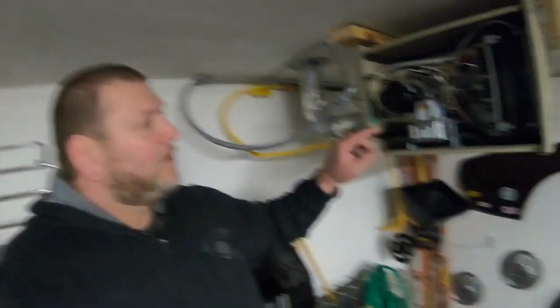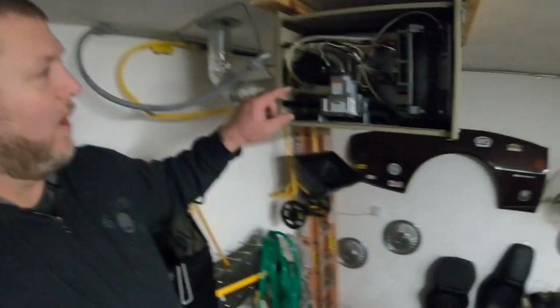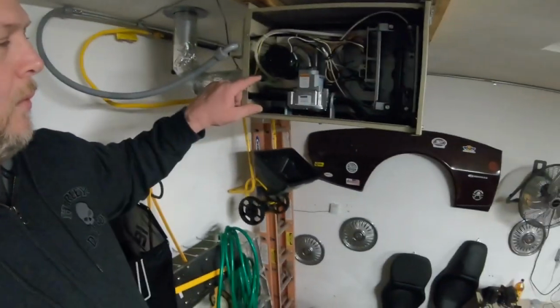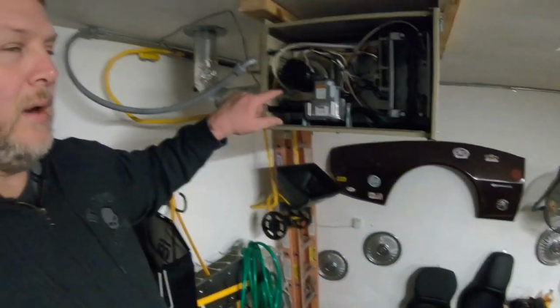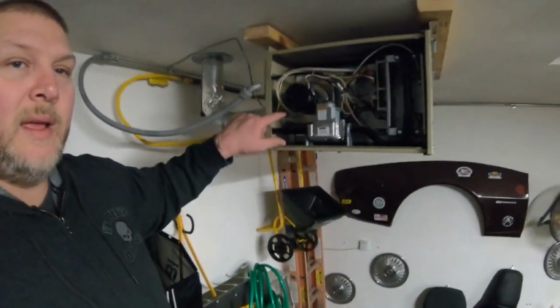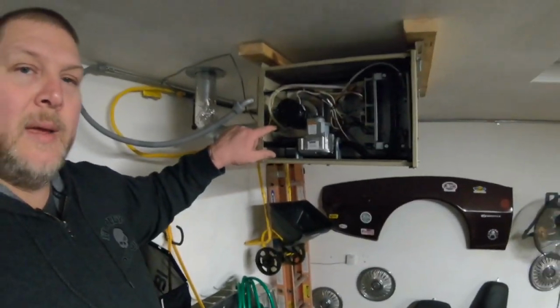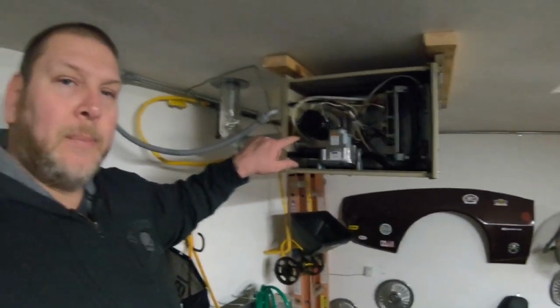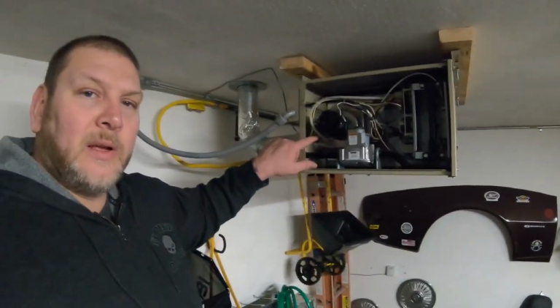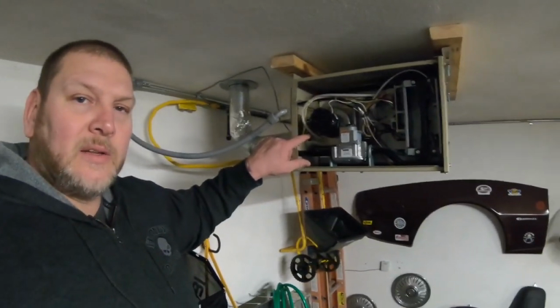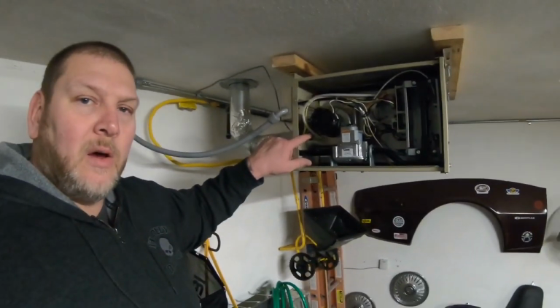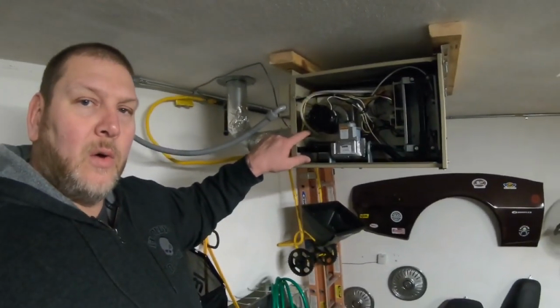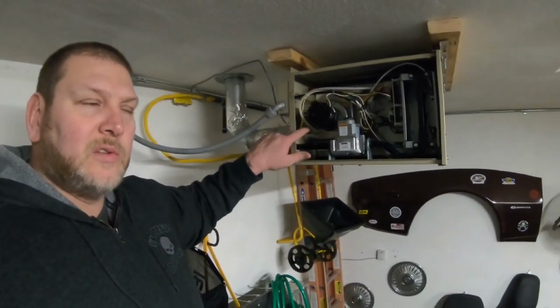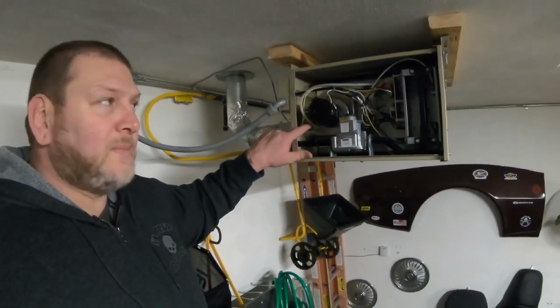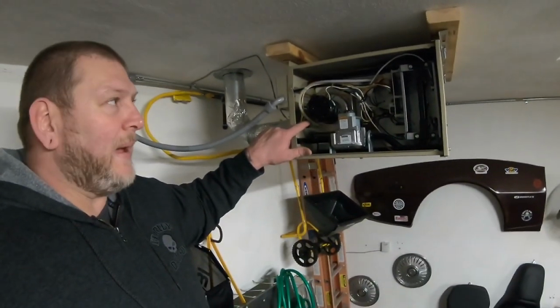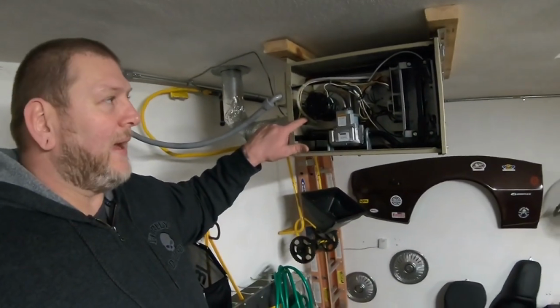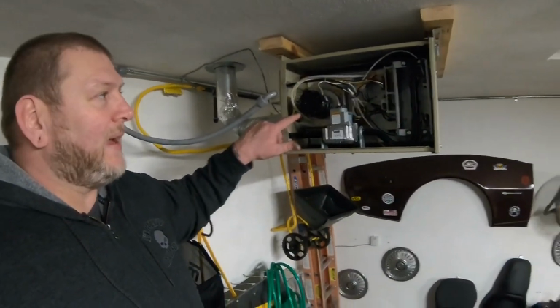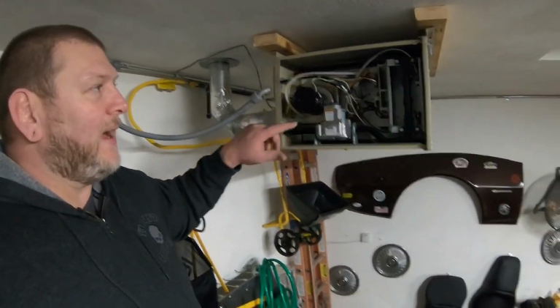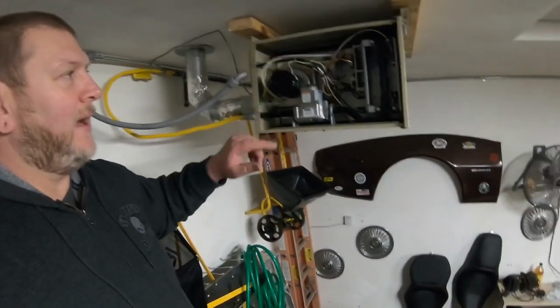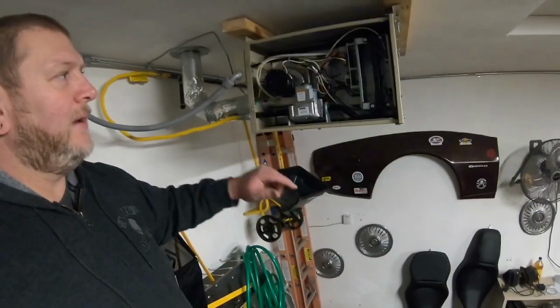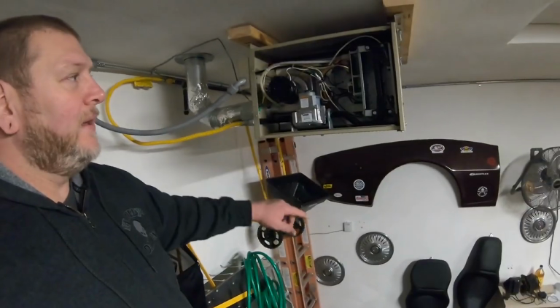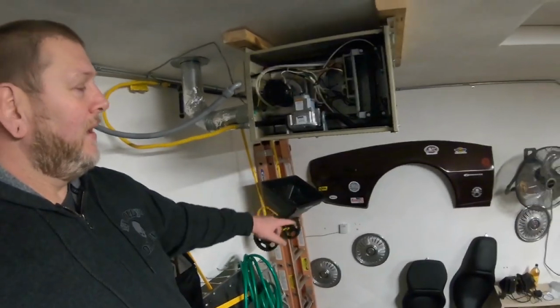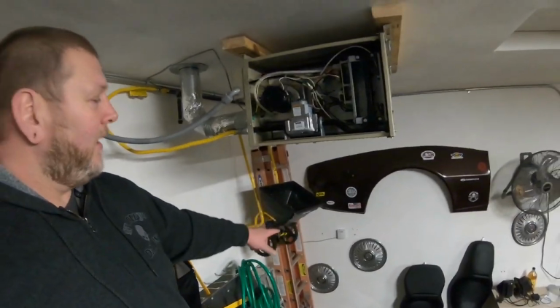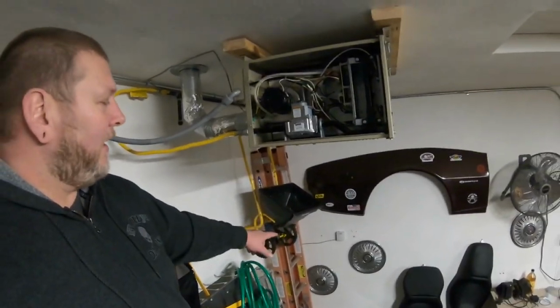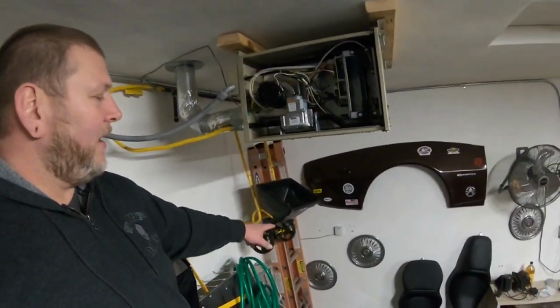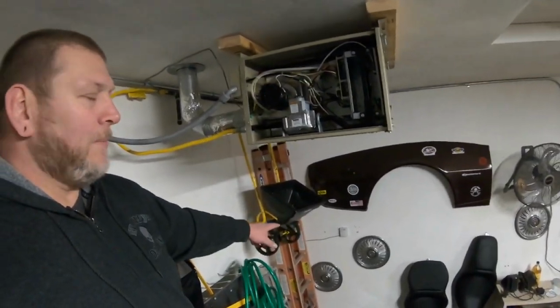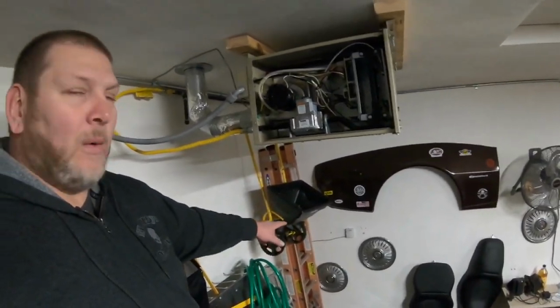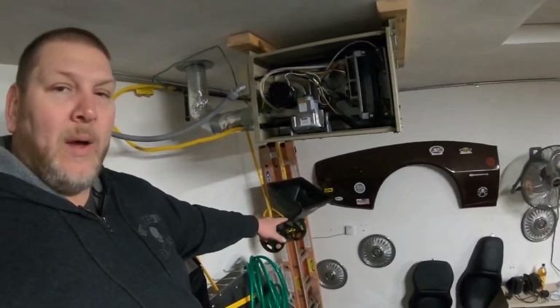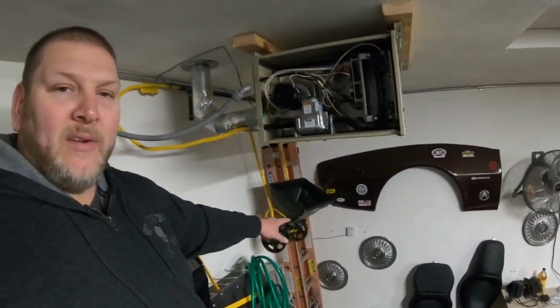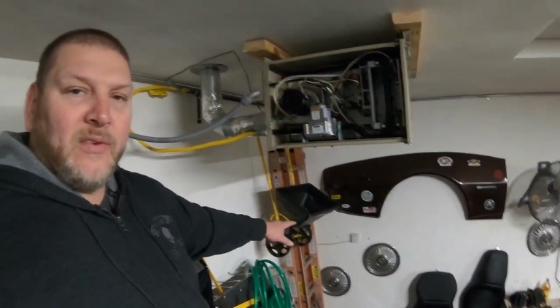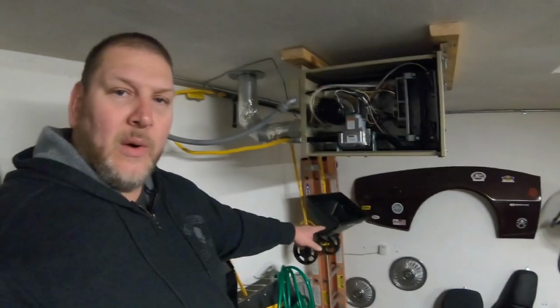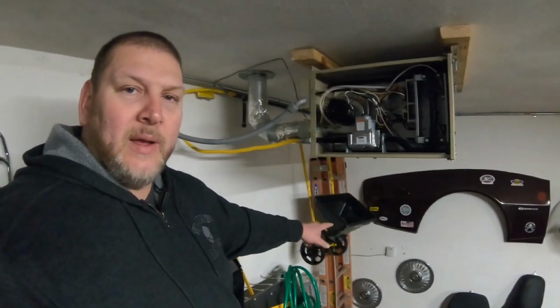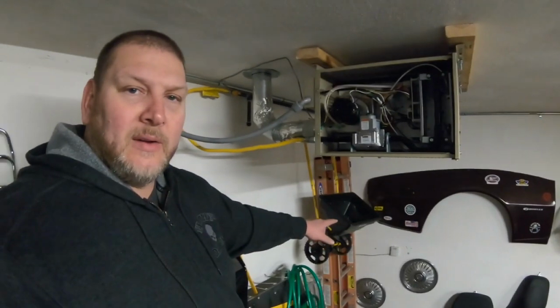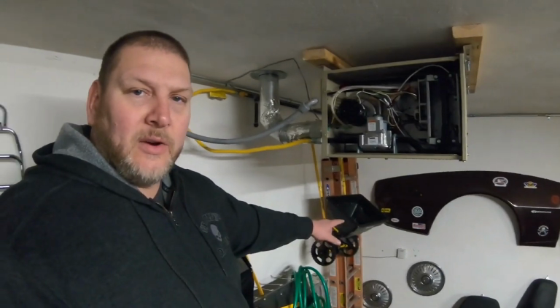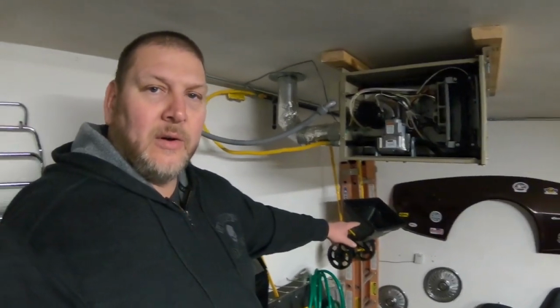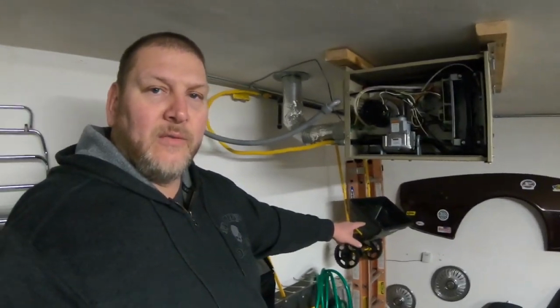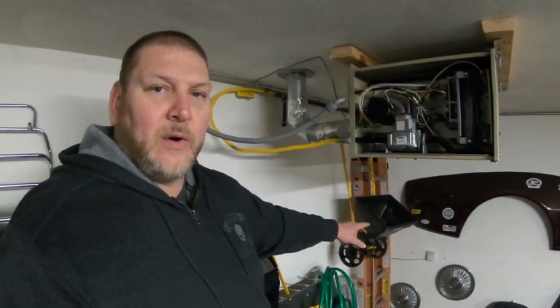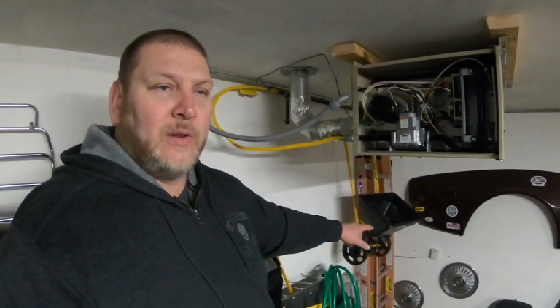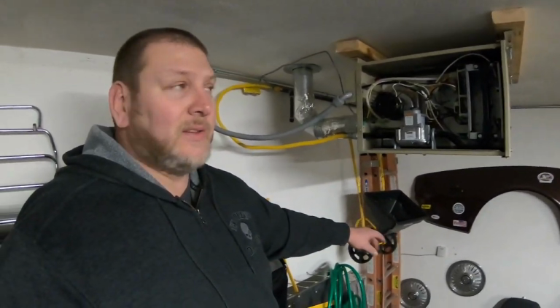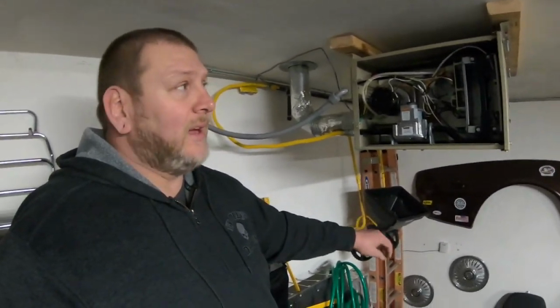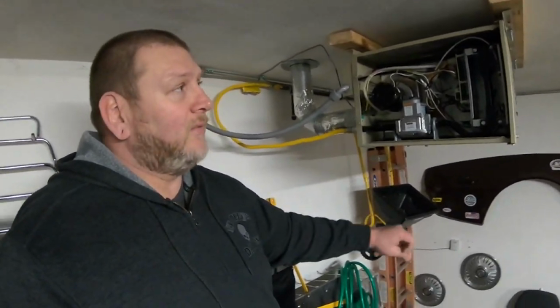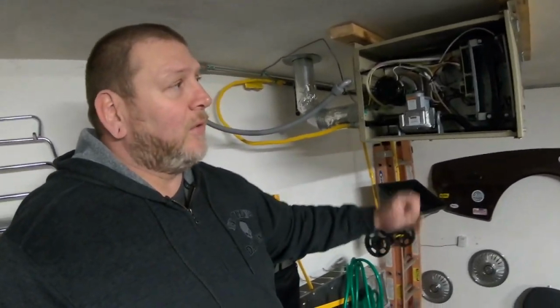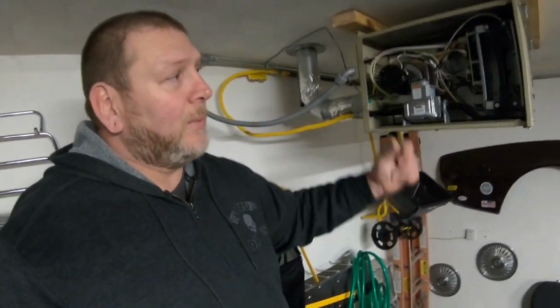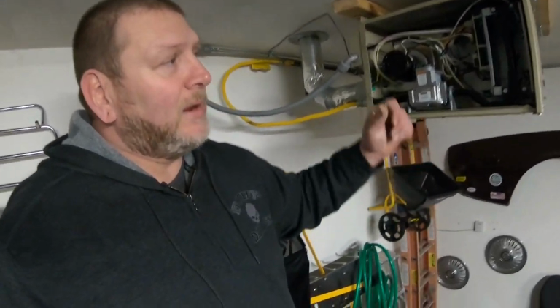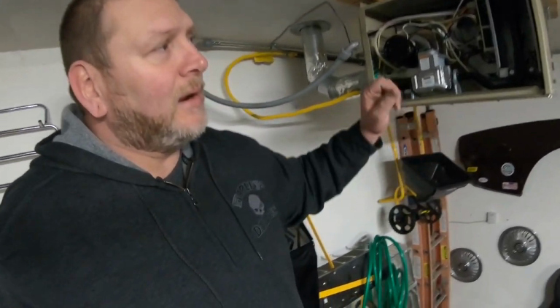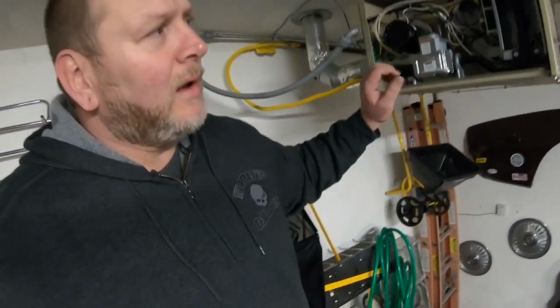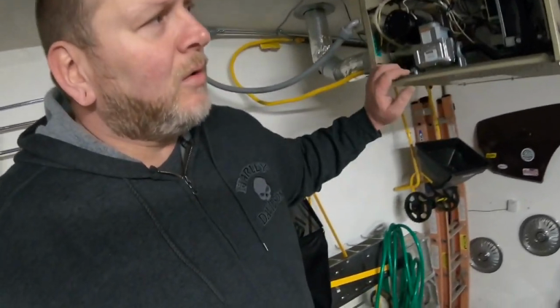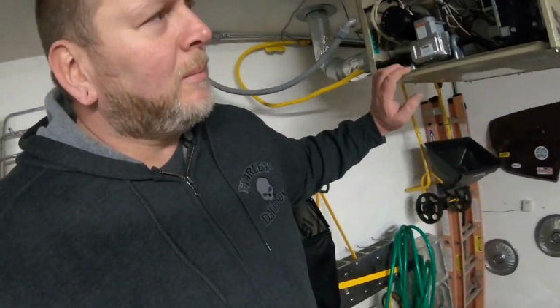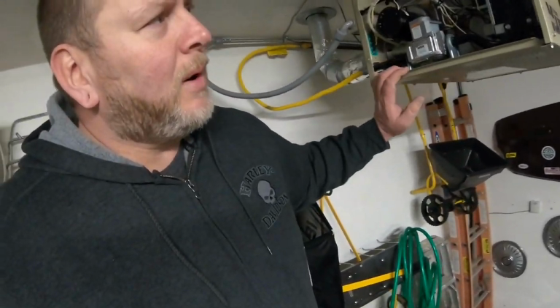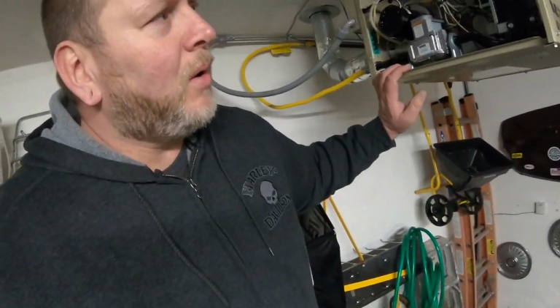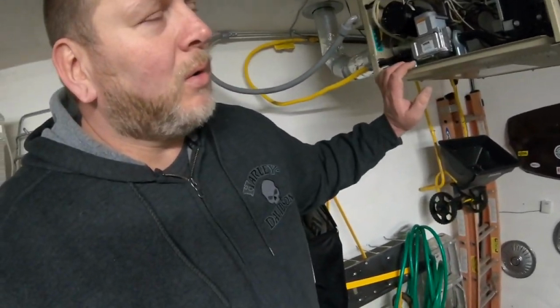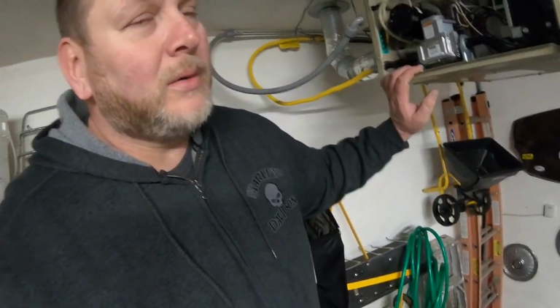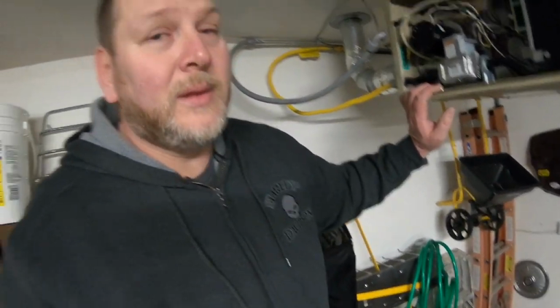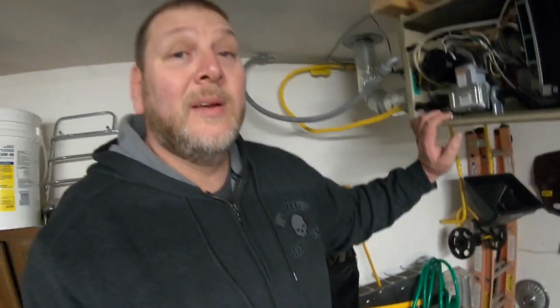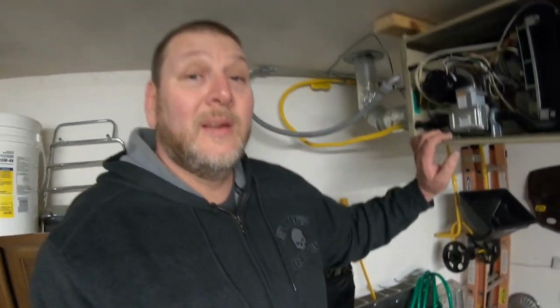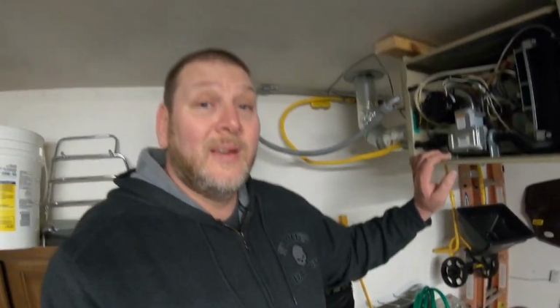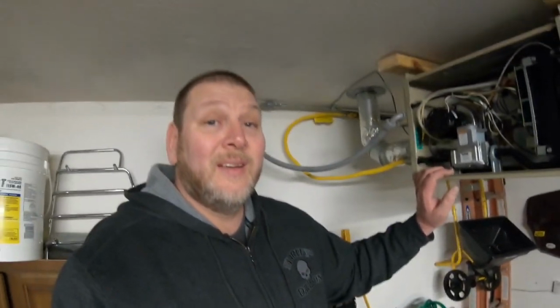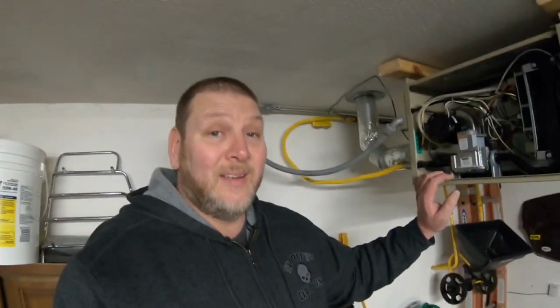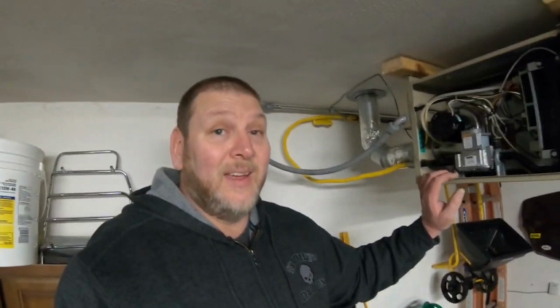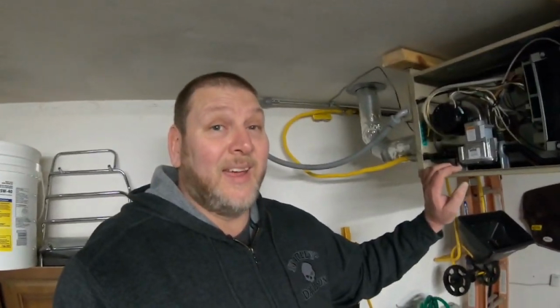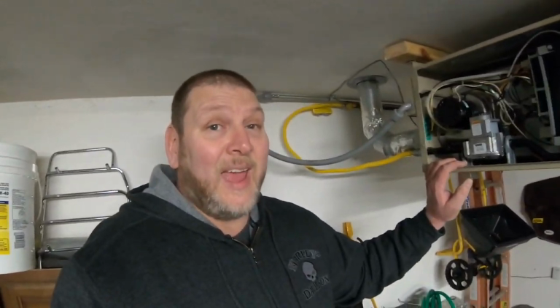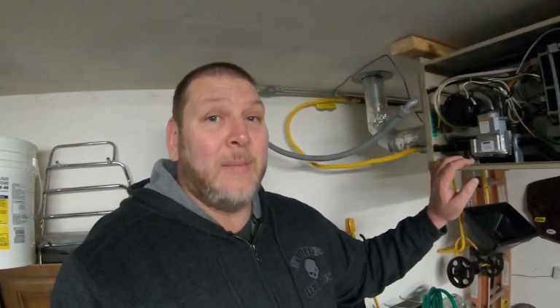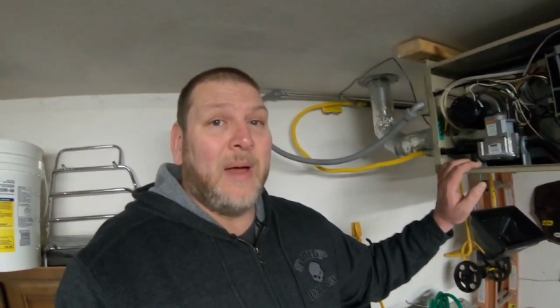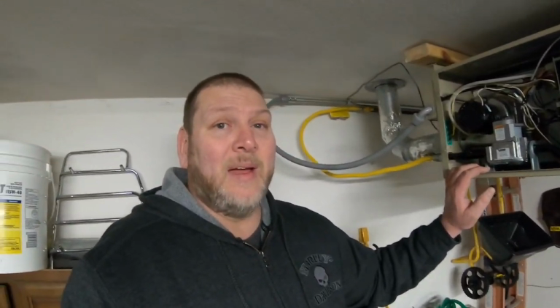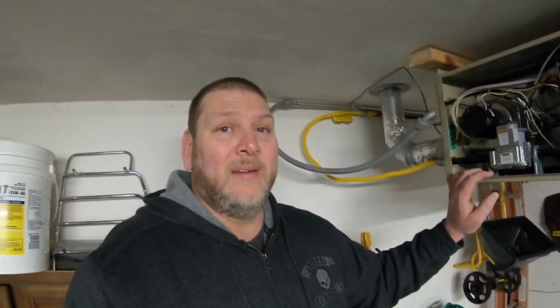So I went ahead and plugged the hose back on and had my wife go ahead and turn the furnace on for me, and lo and behold, it came on.